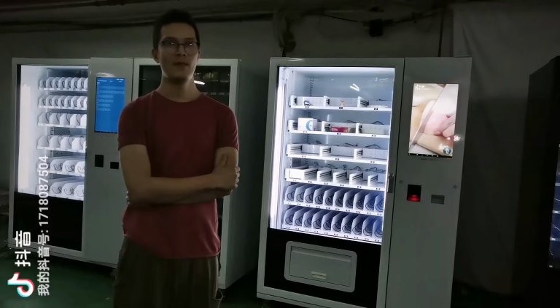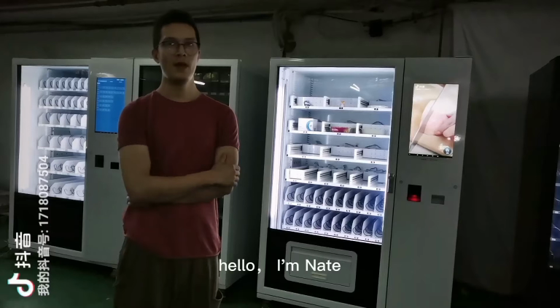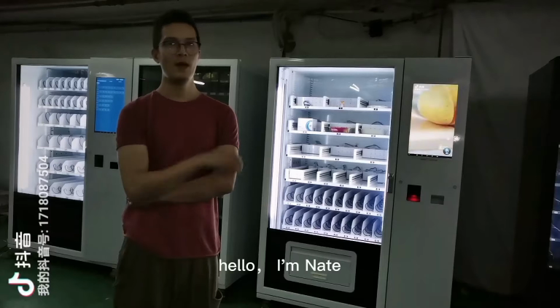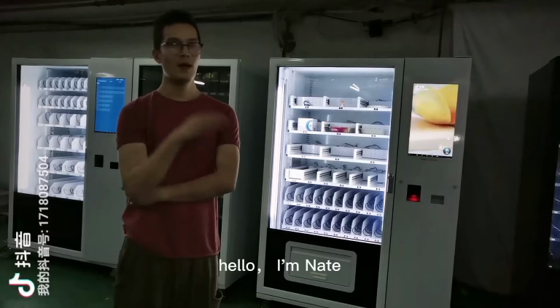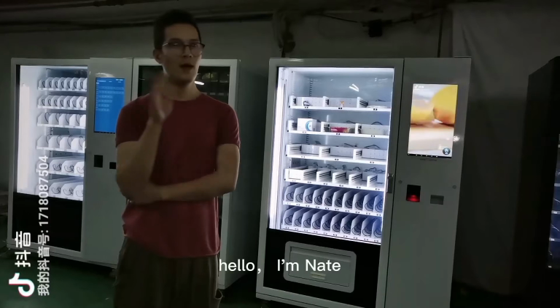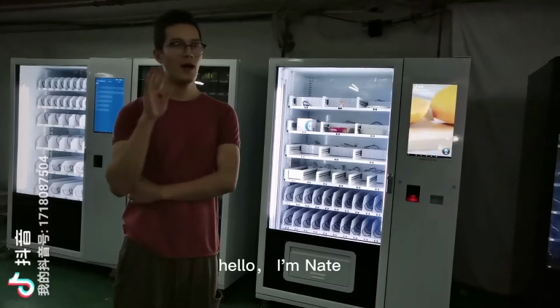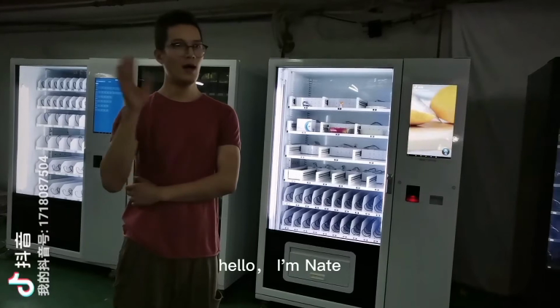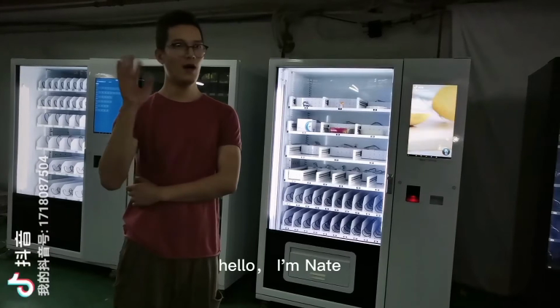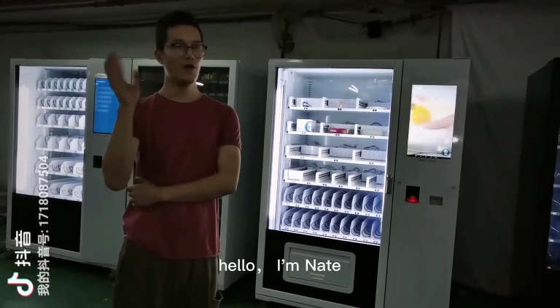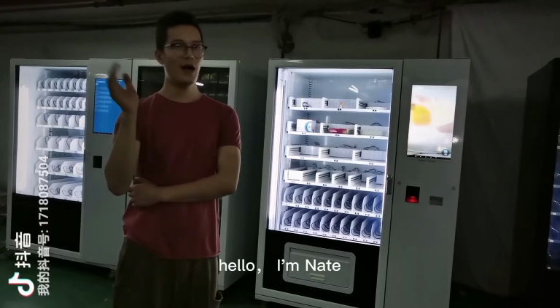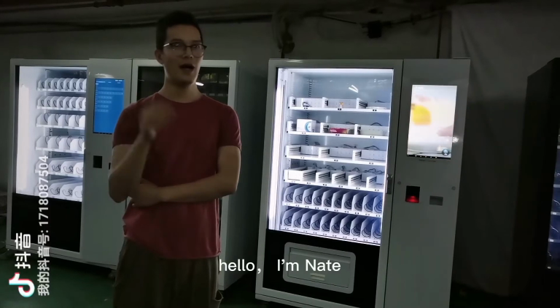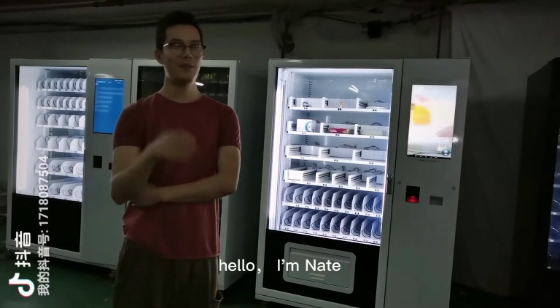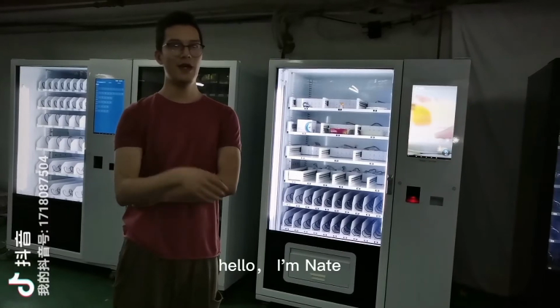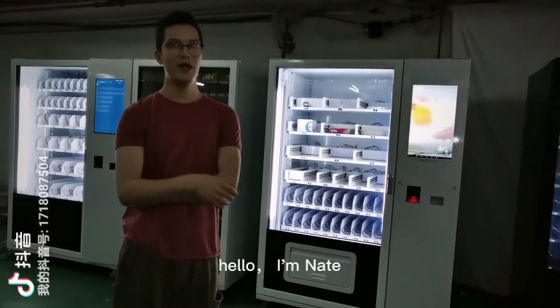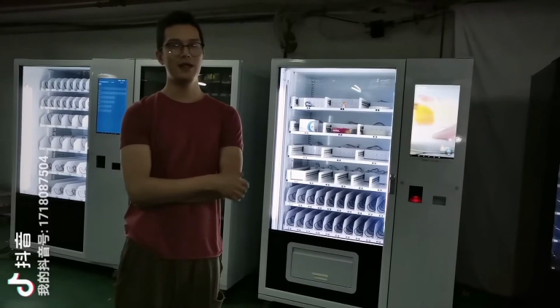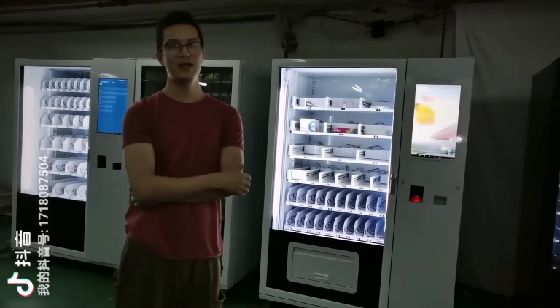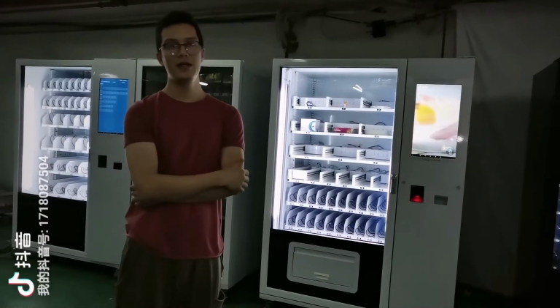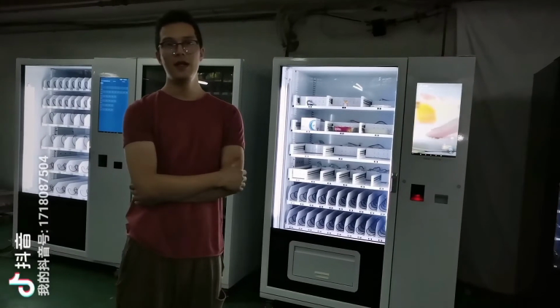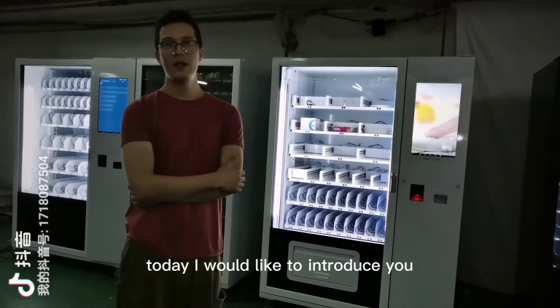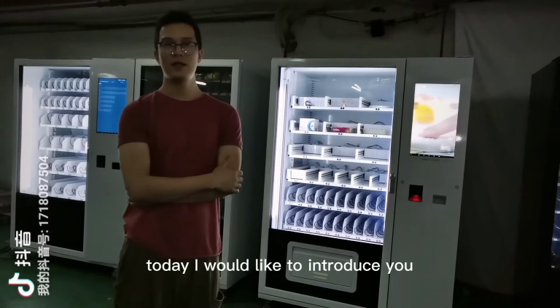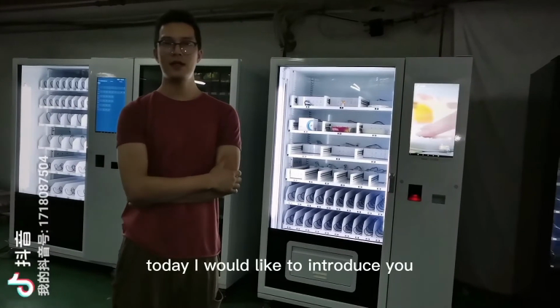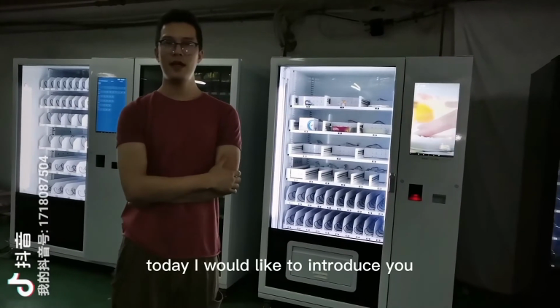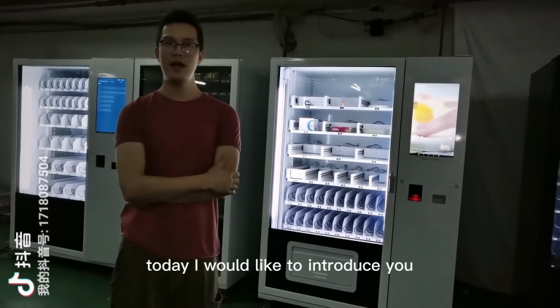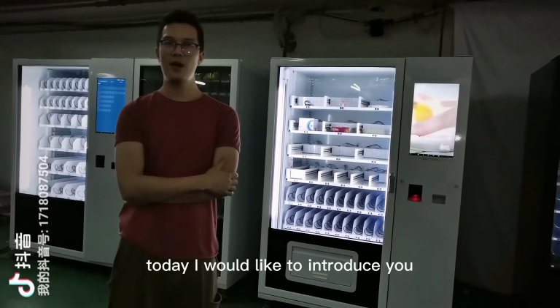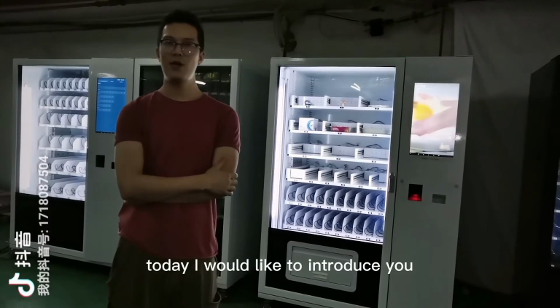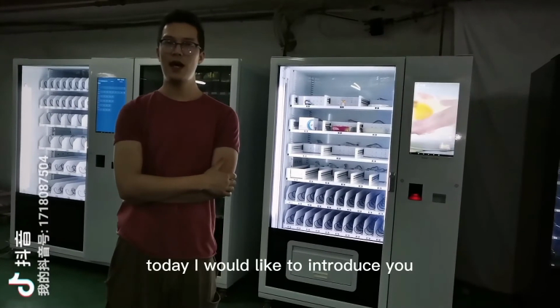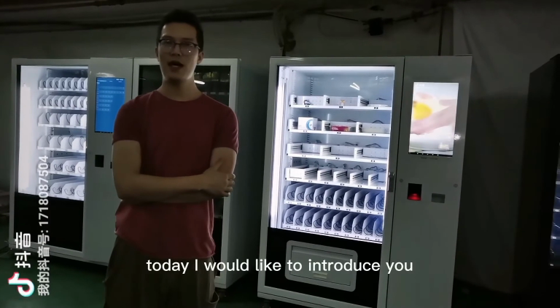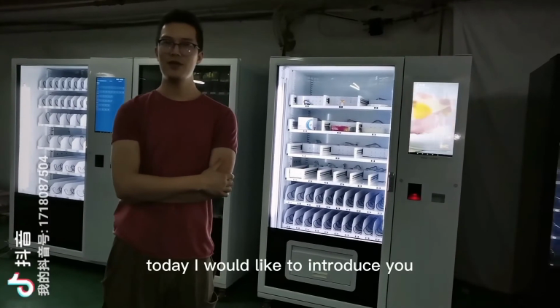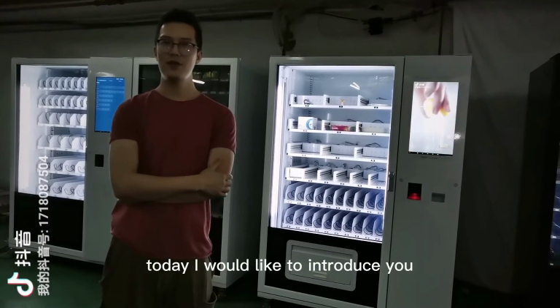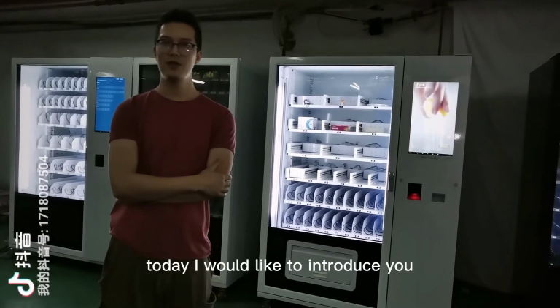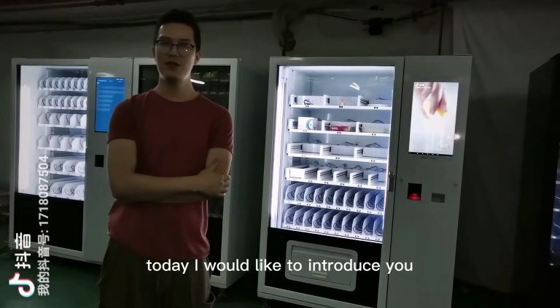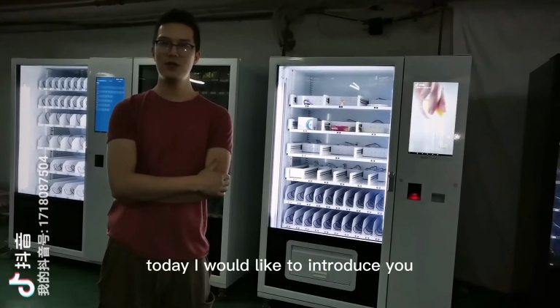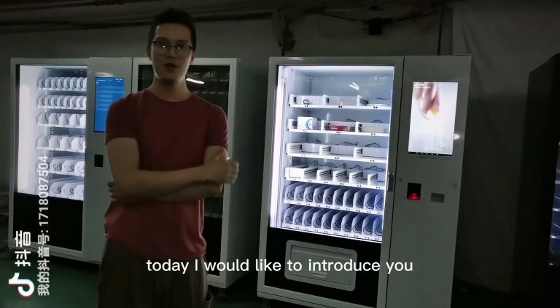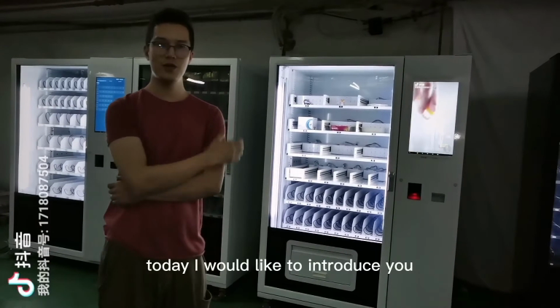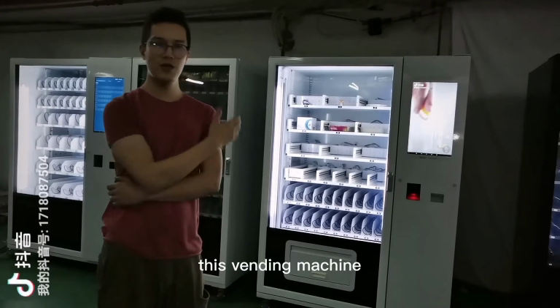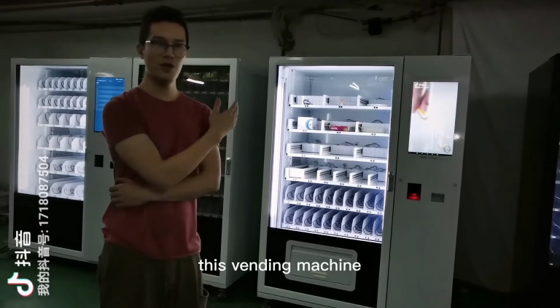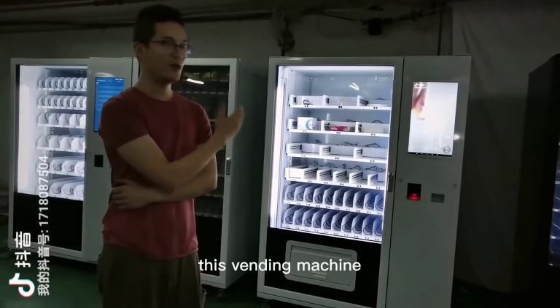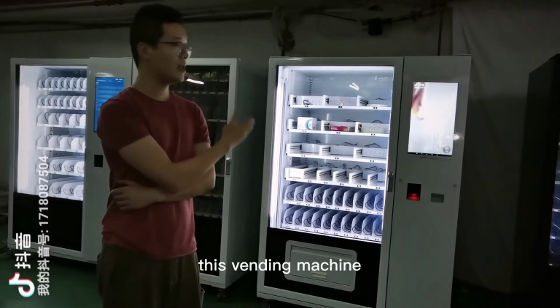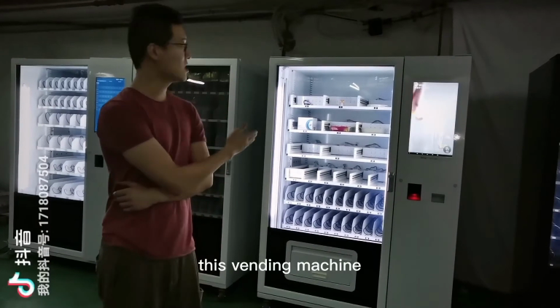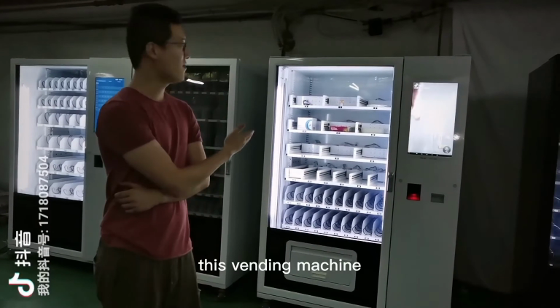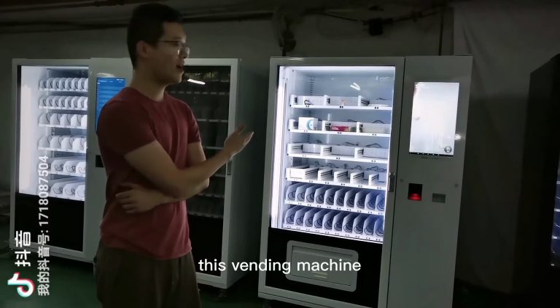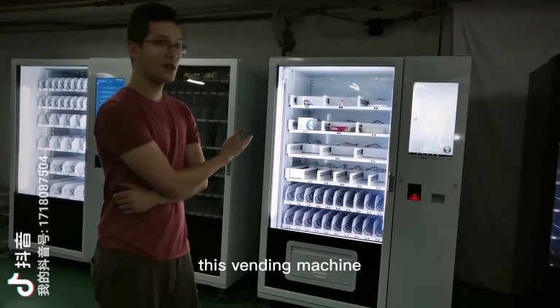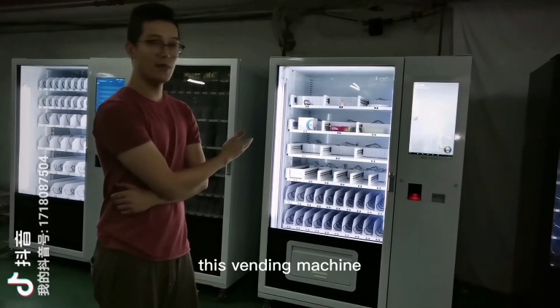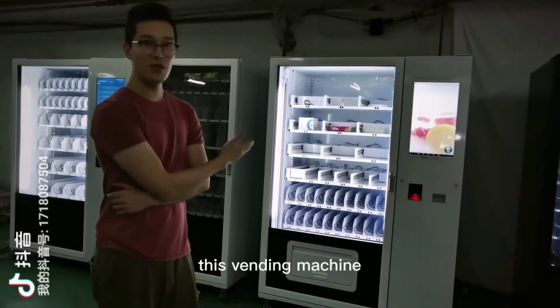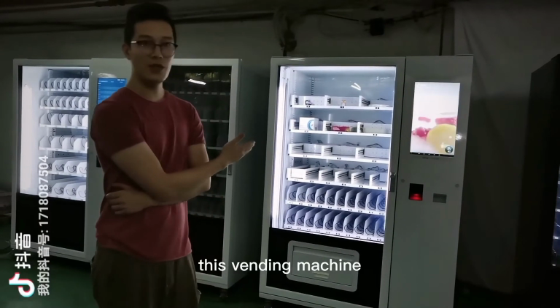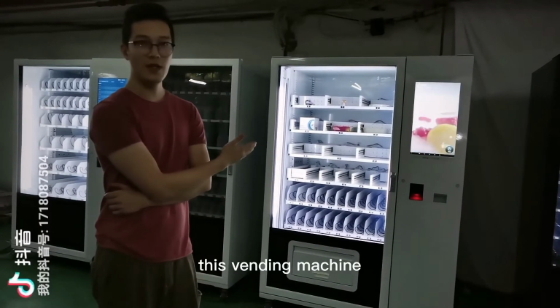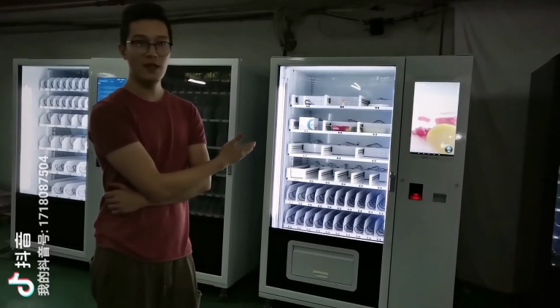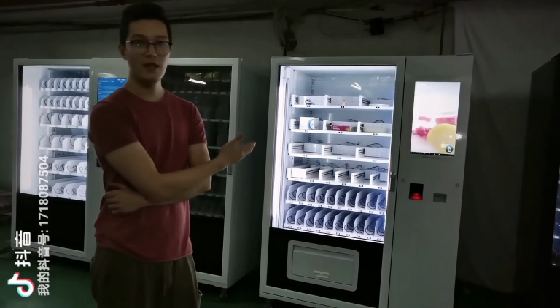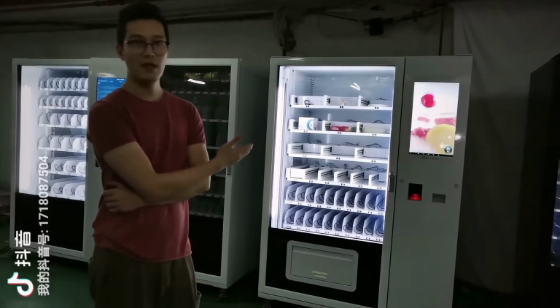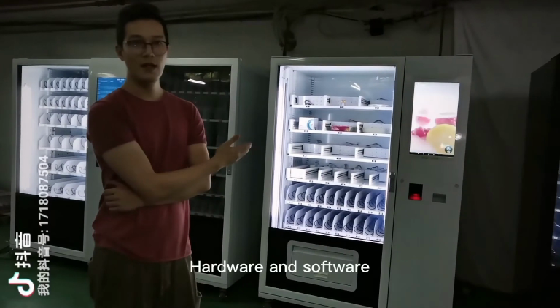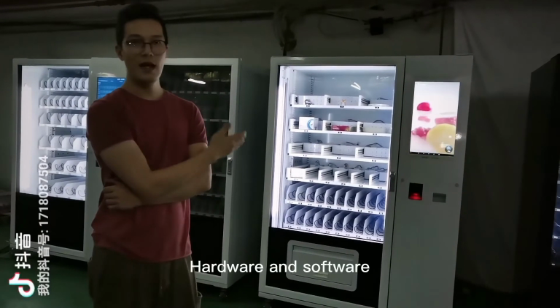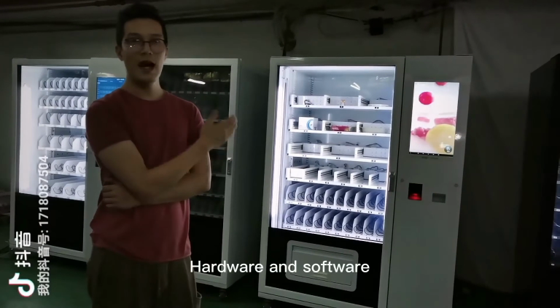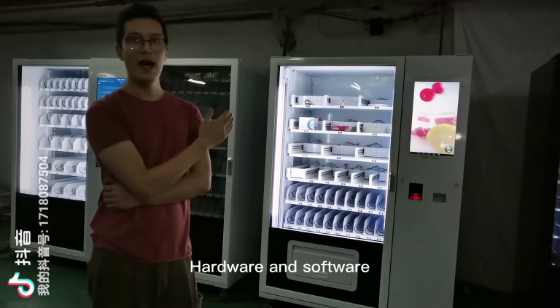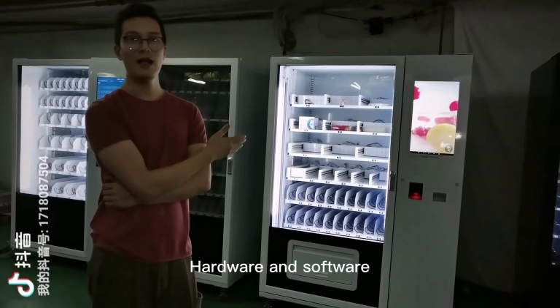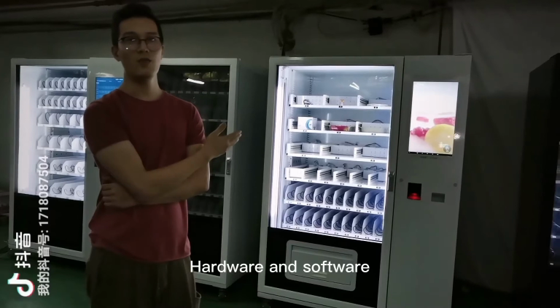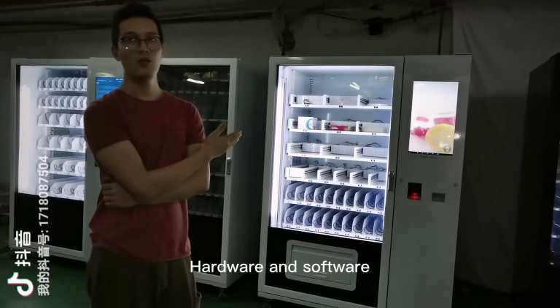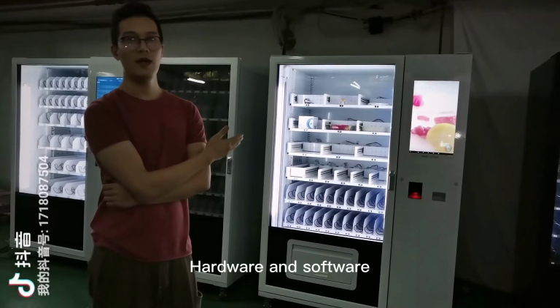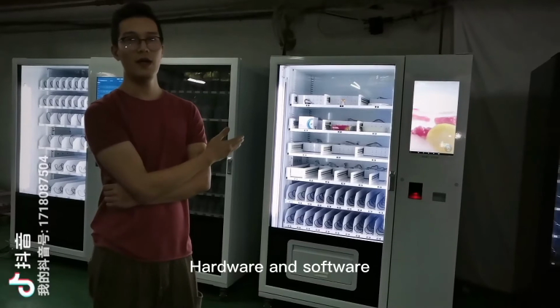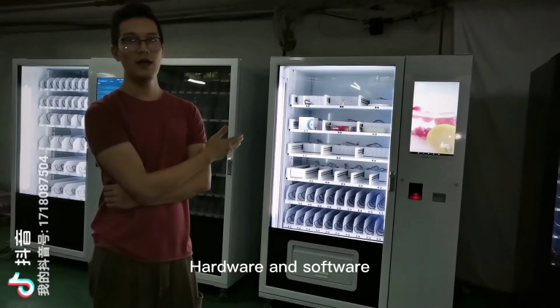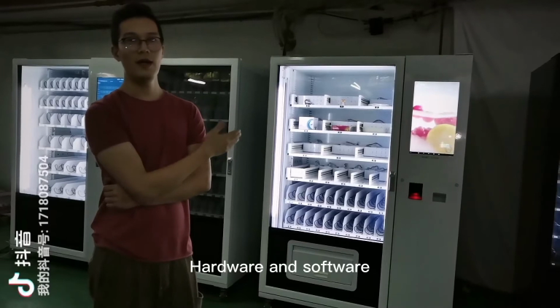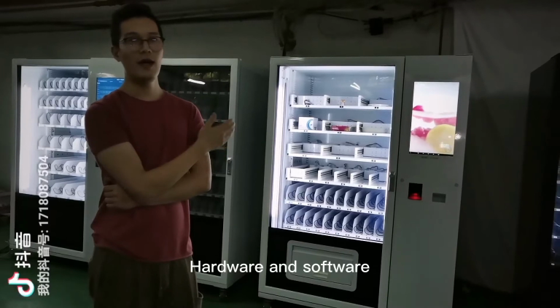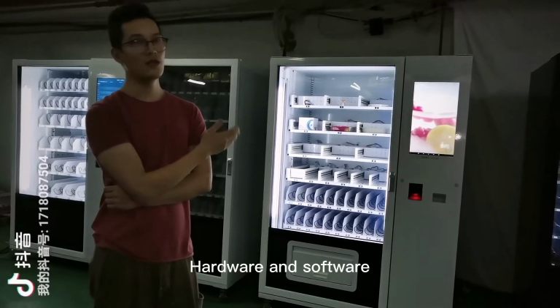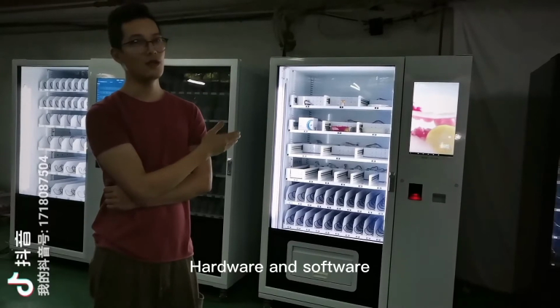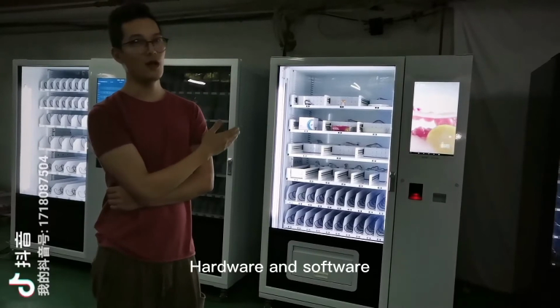Hello, I'm Nate. Today I would like to introduce you to this vending machine, hardware and software.